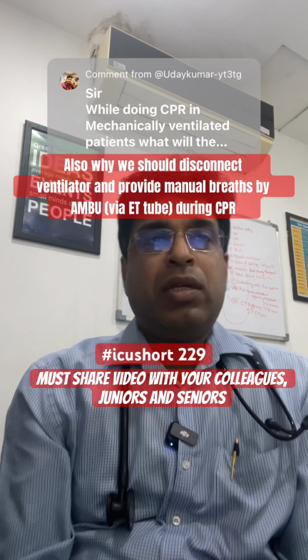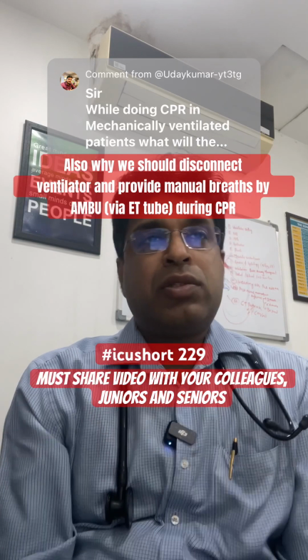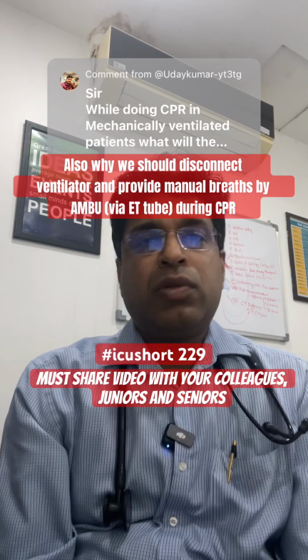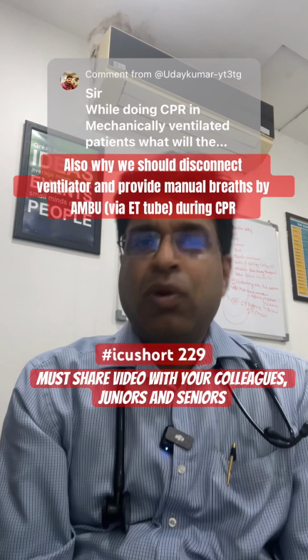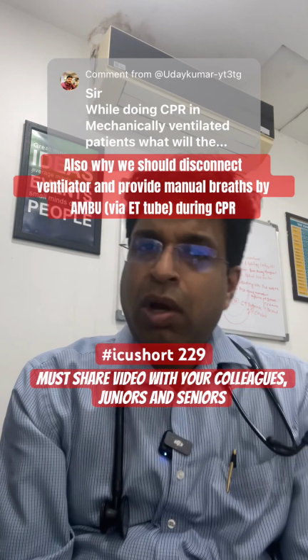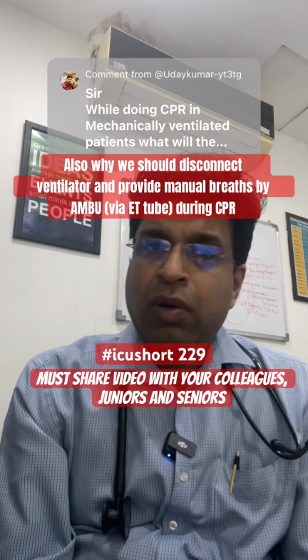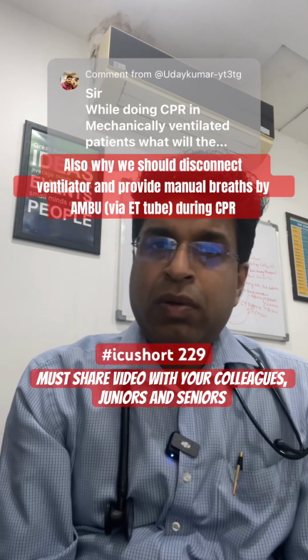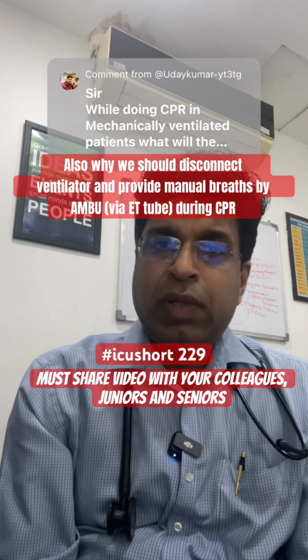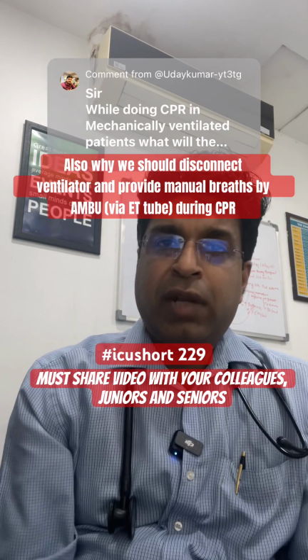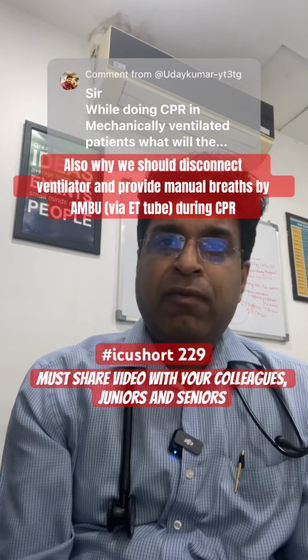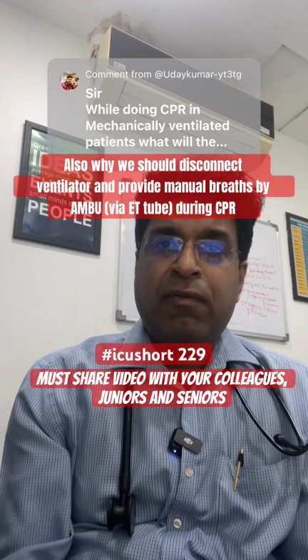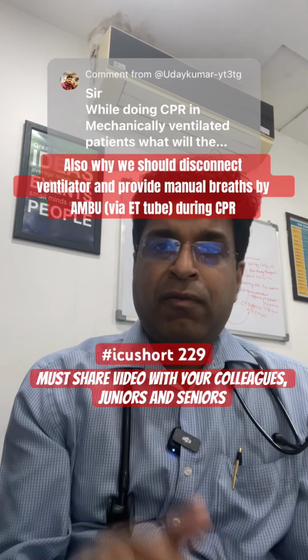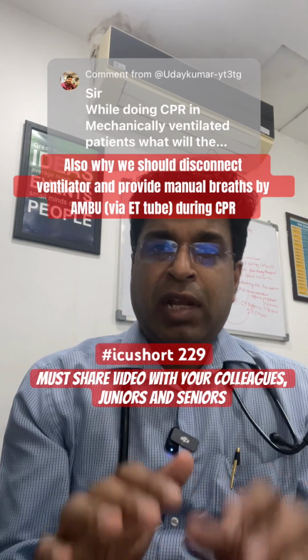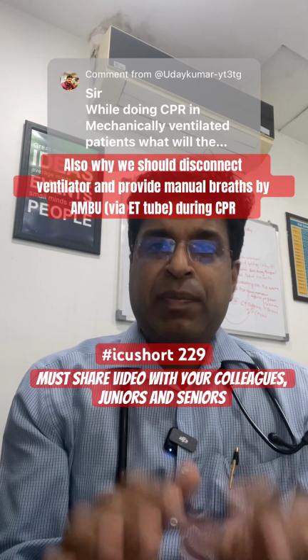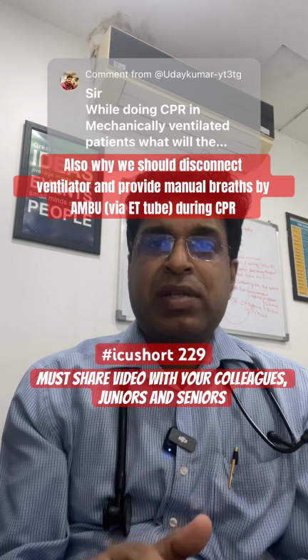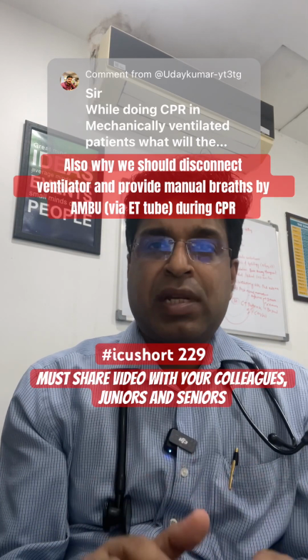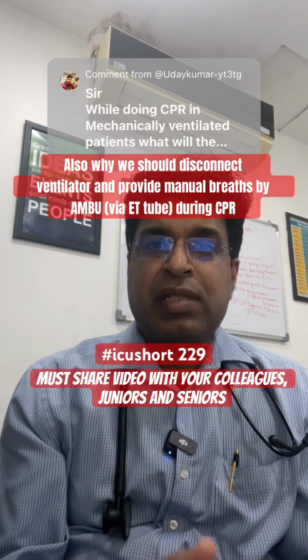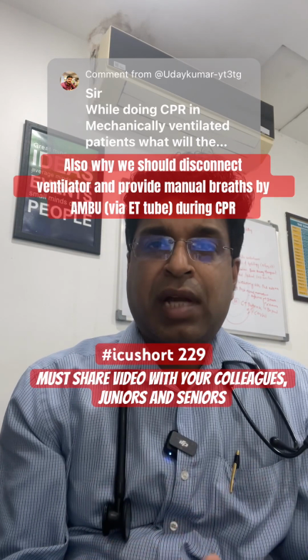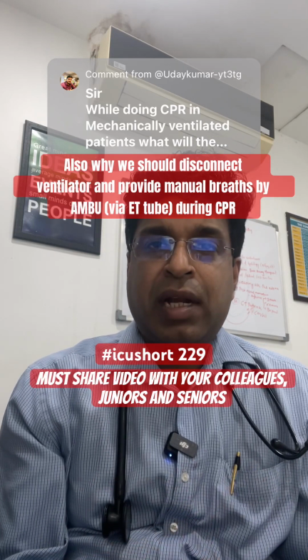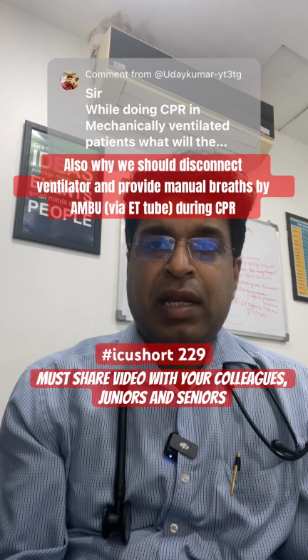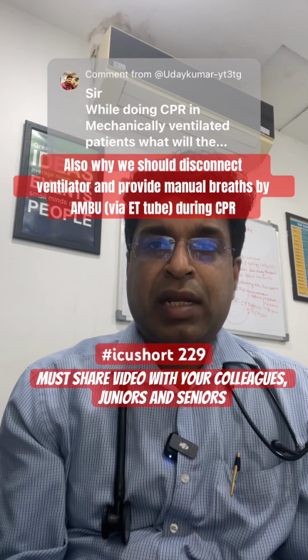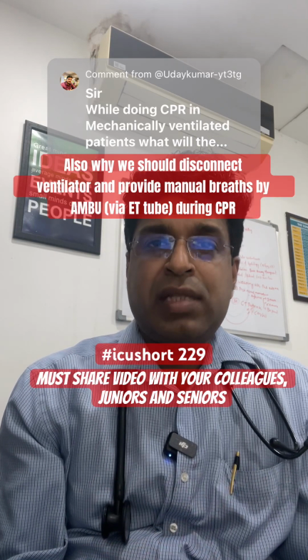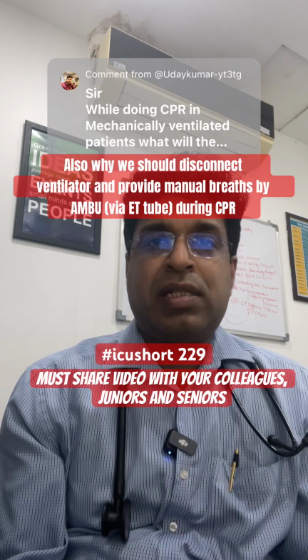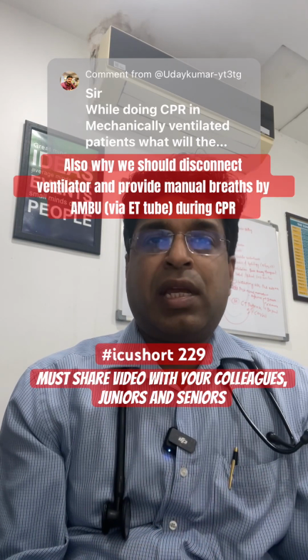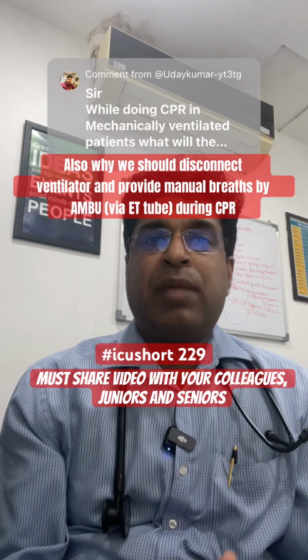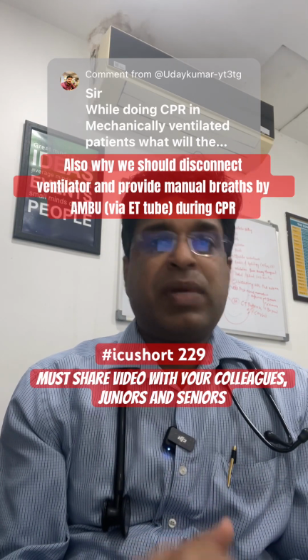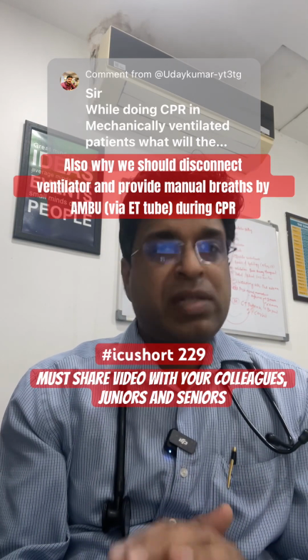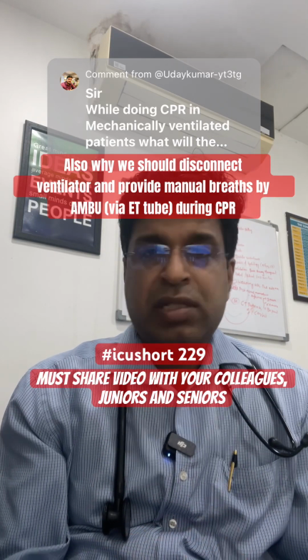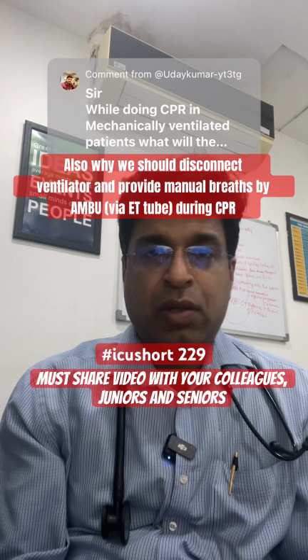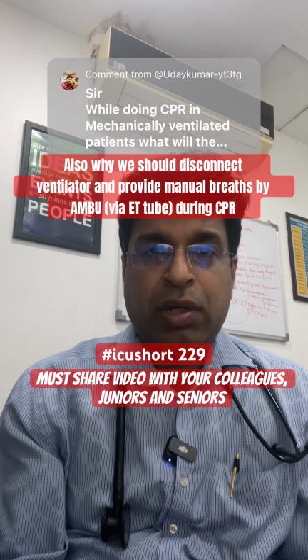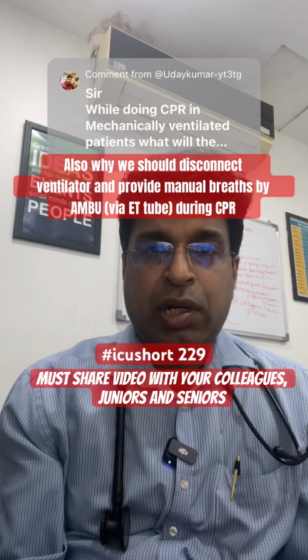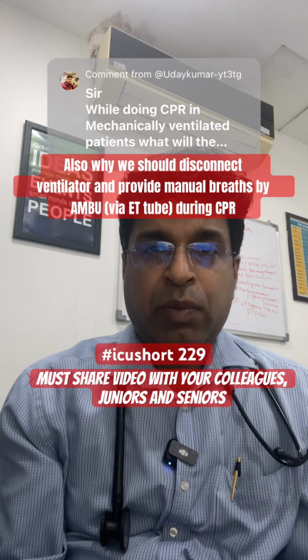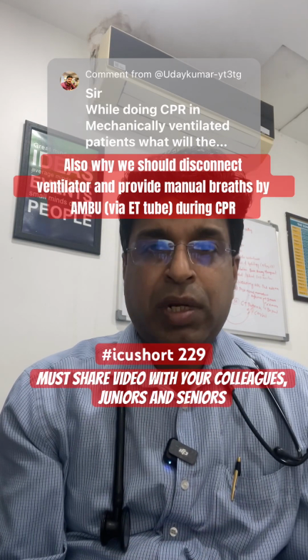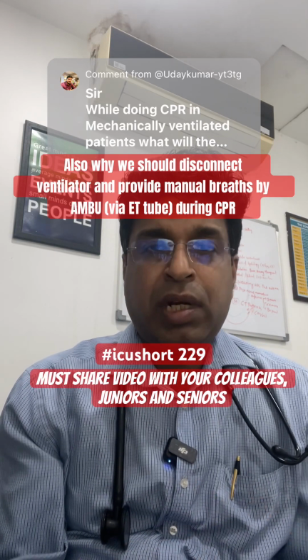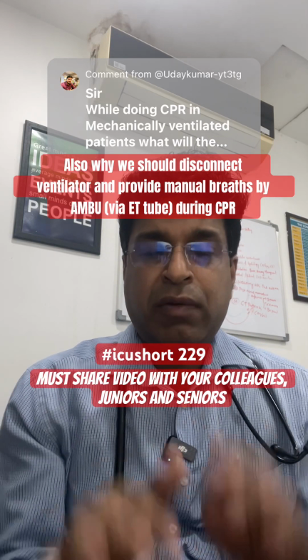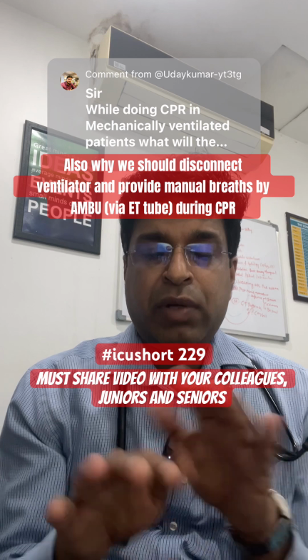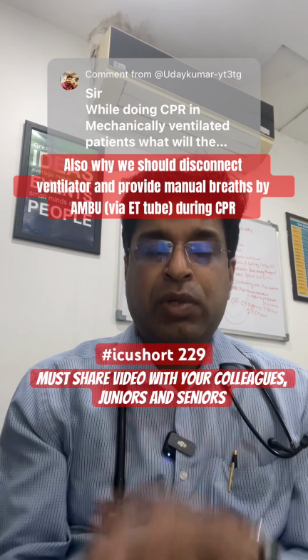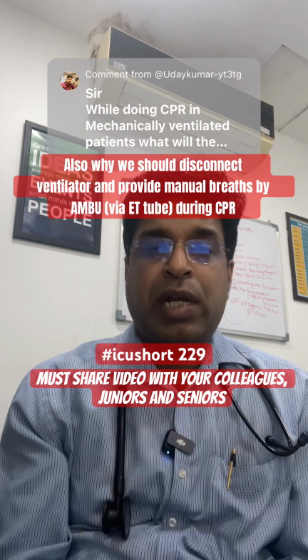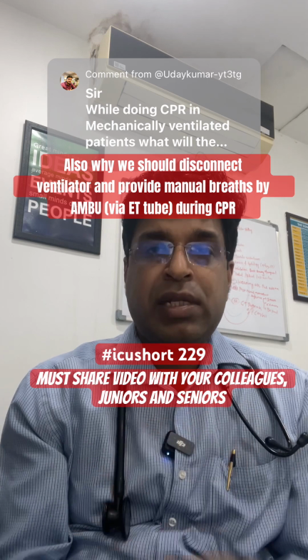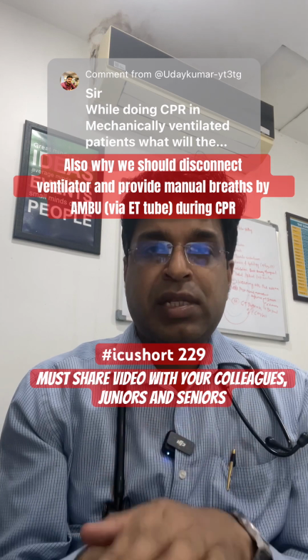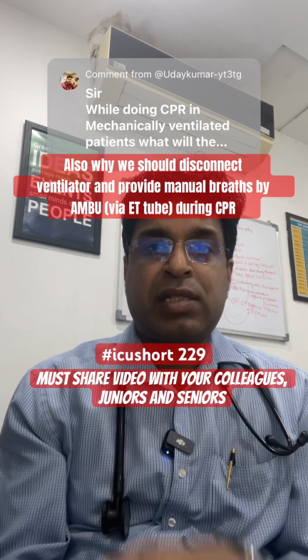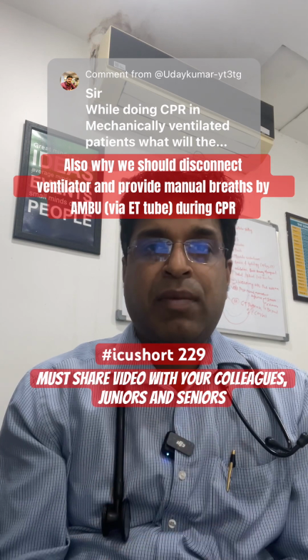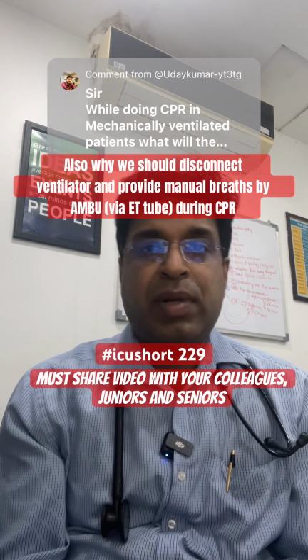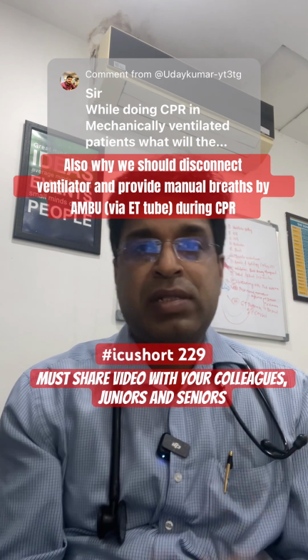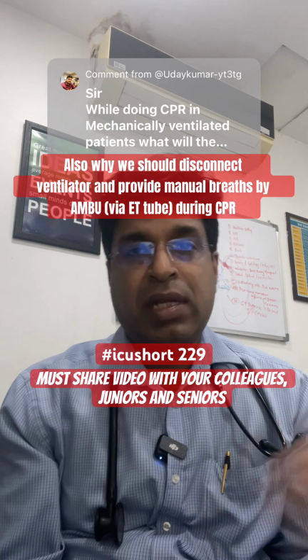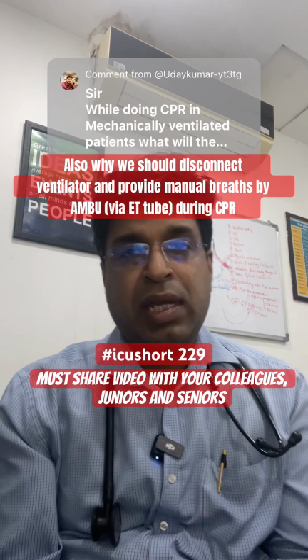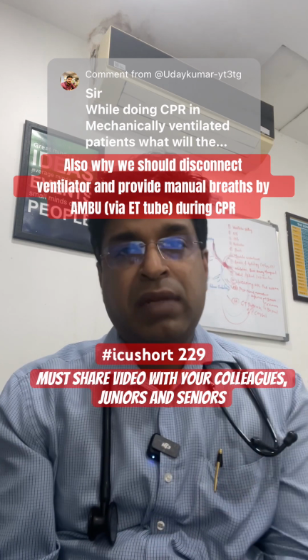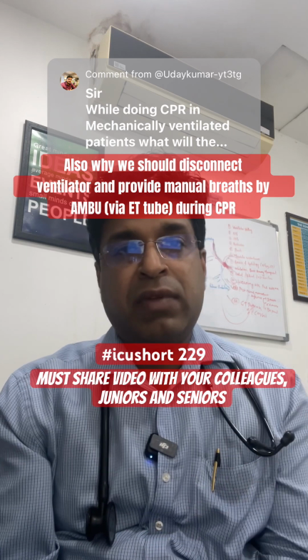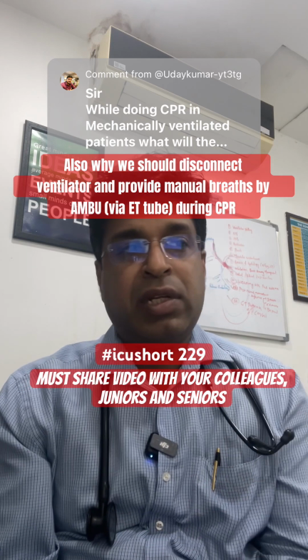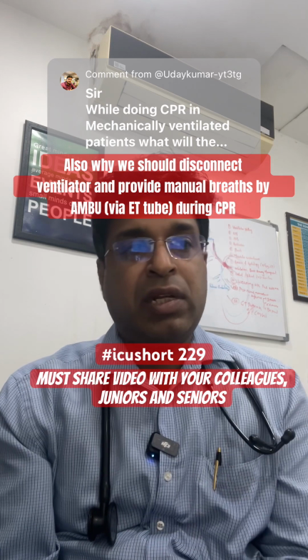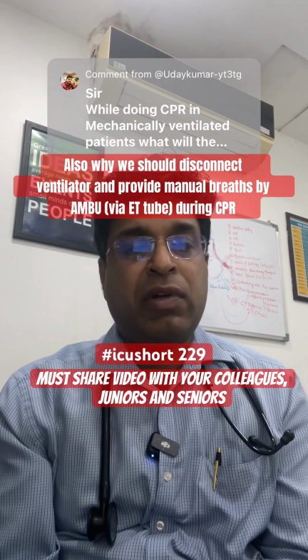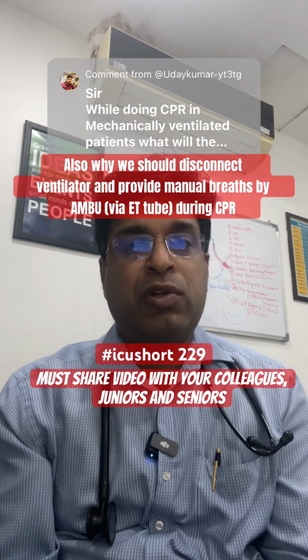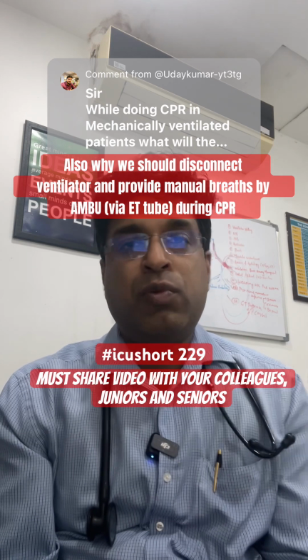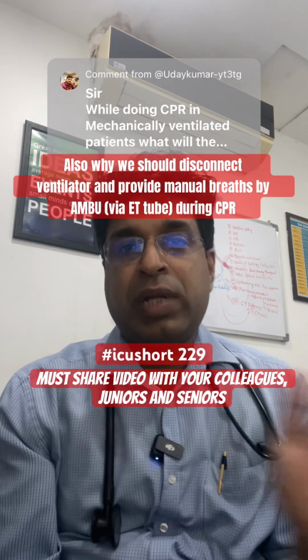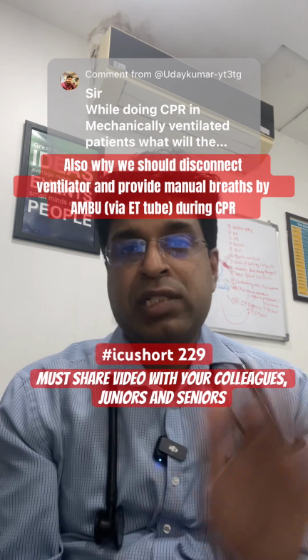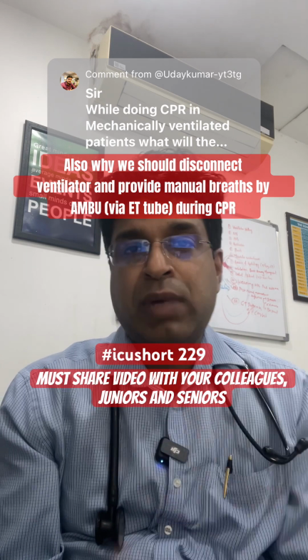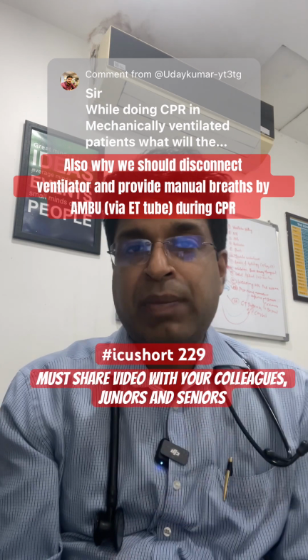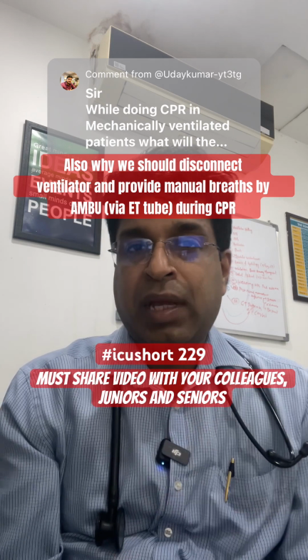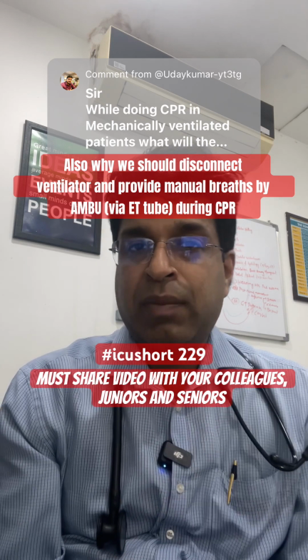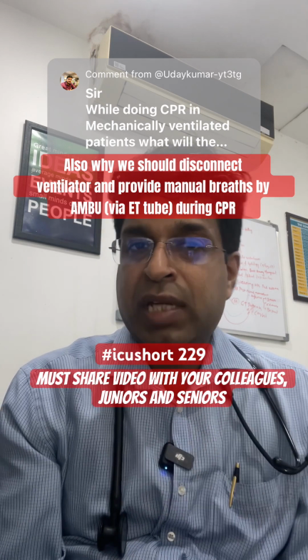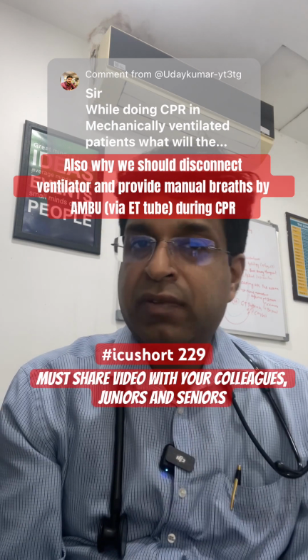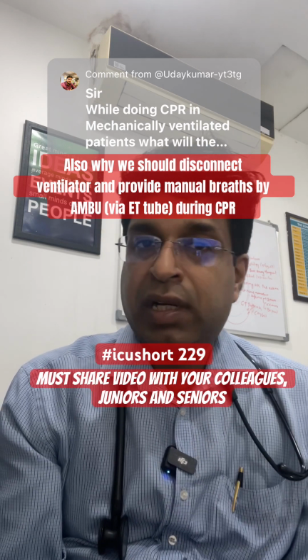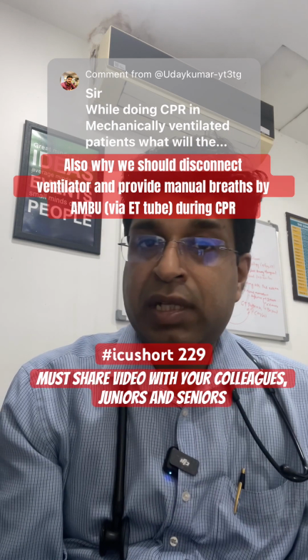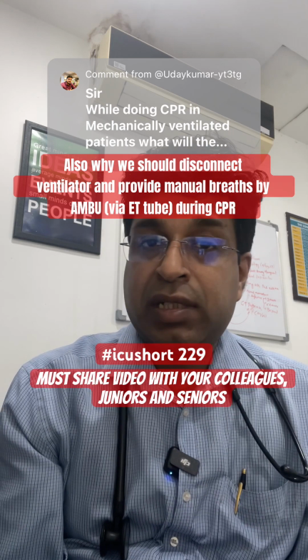When a patient is in cardiac arrest and is not intubated, we do 30 chest compressions and deliver 2 breaths by bag and mask ventilation.